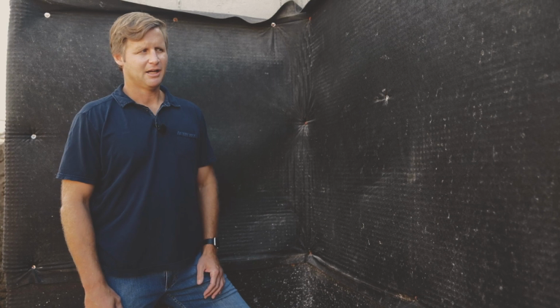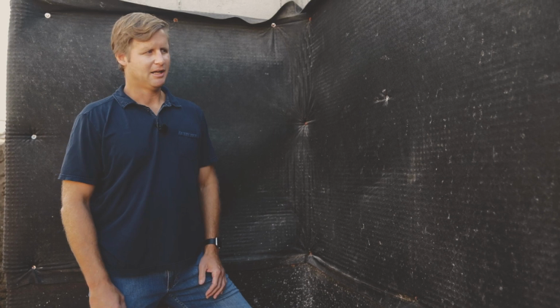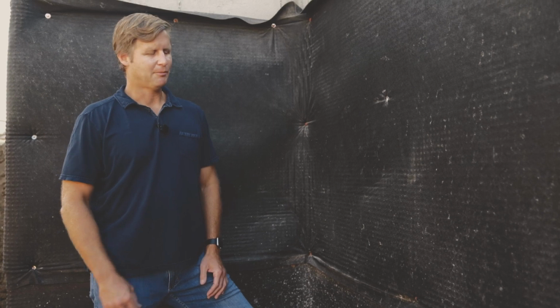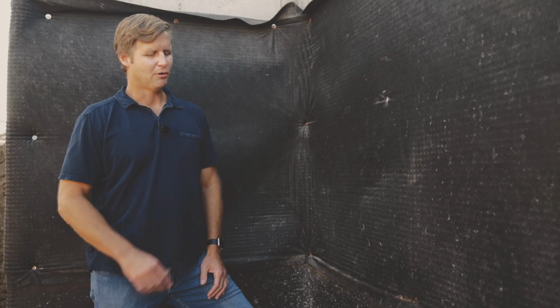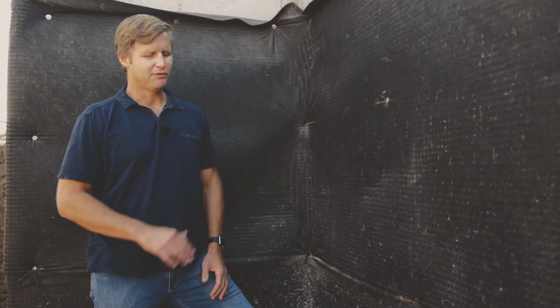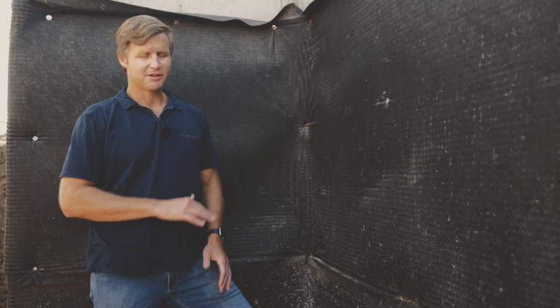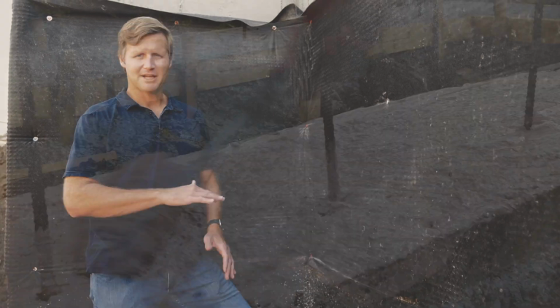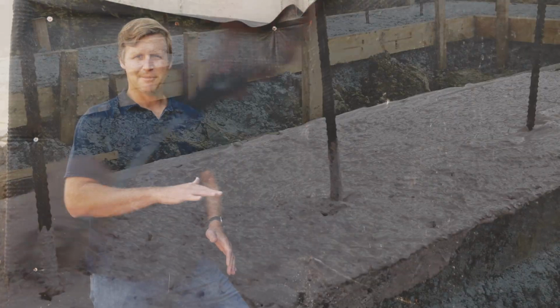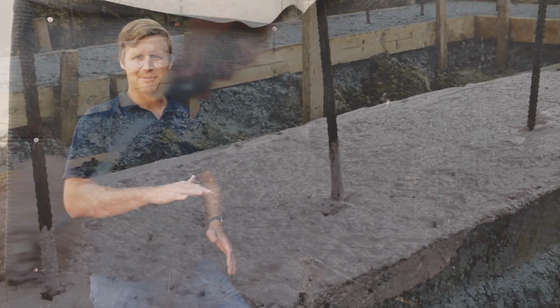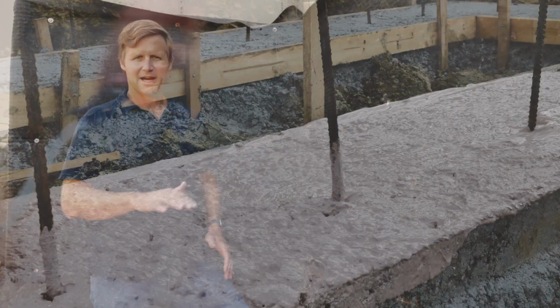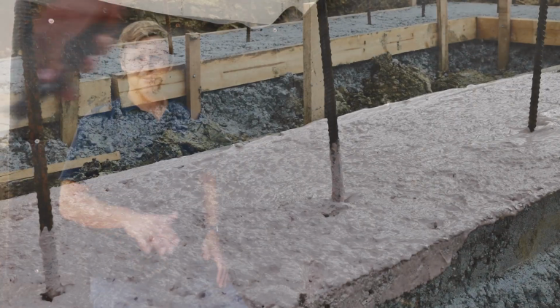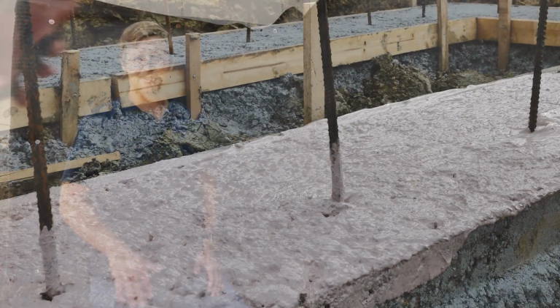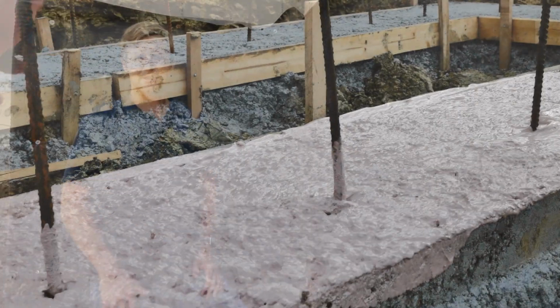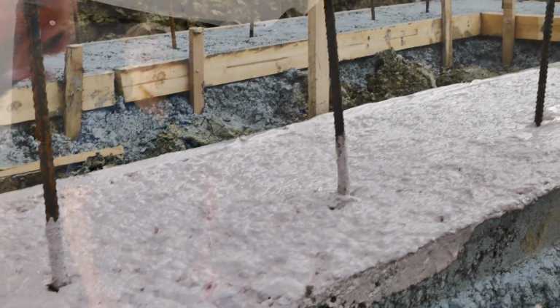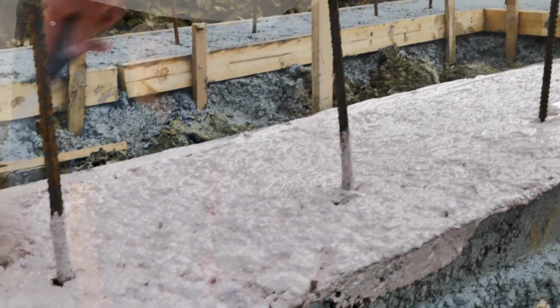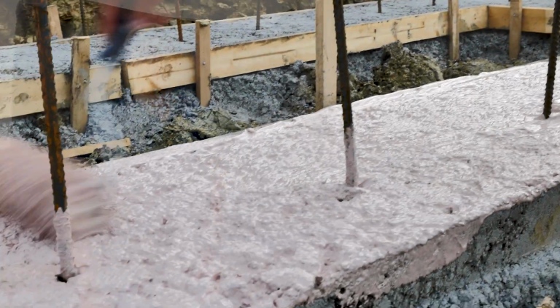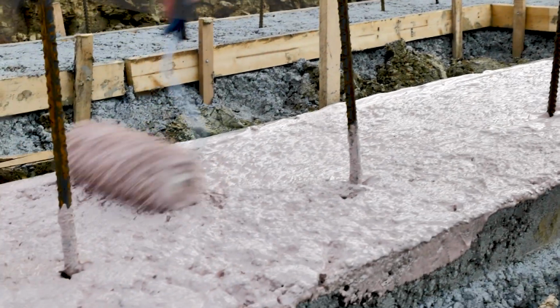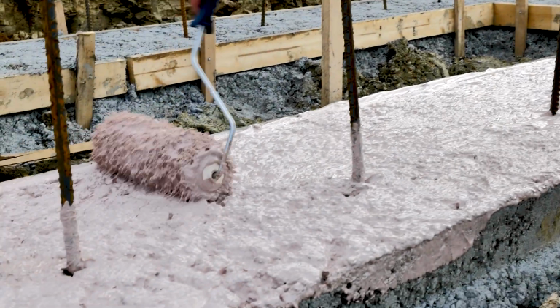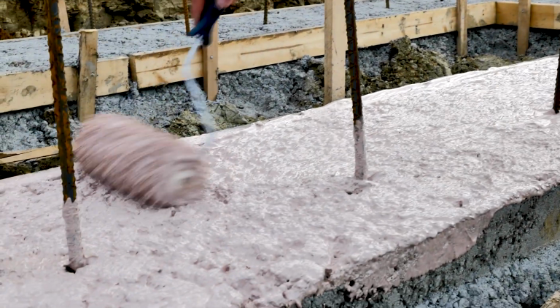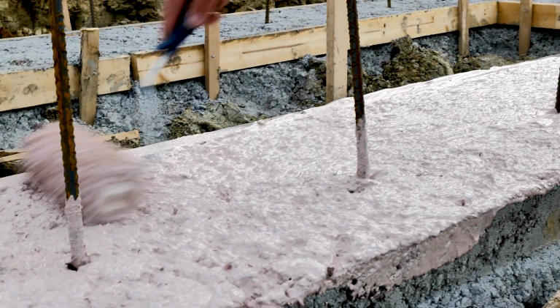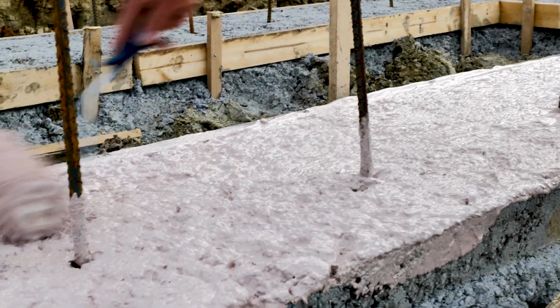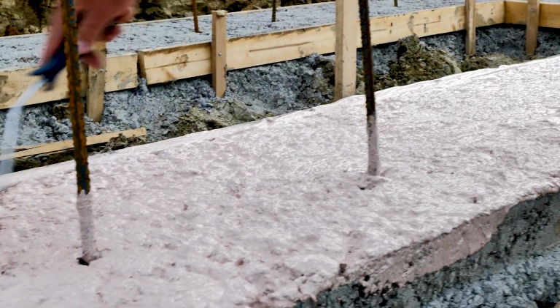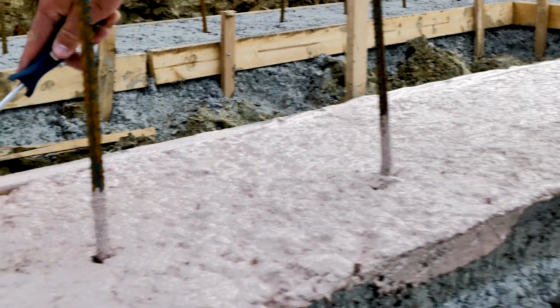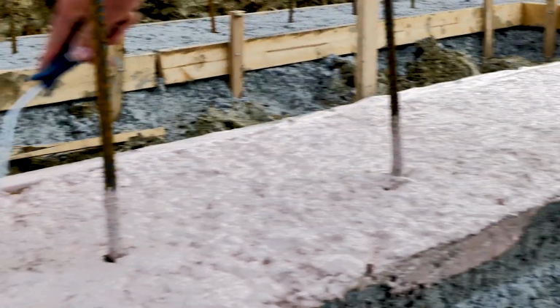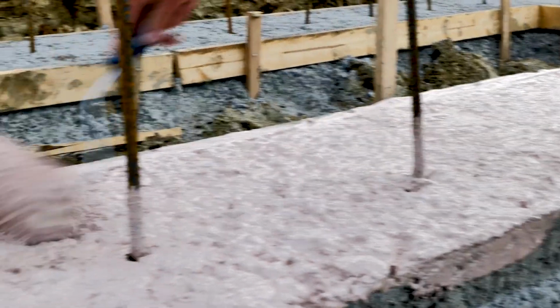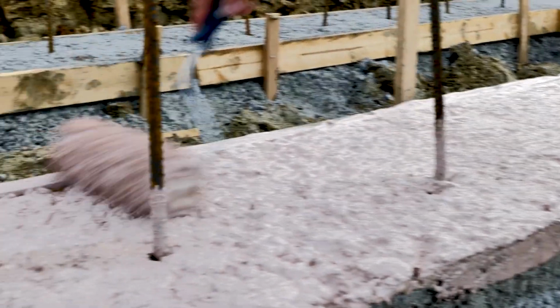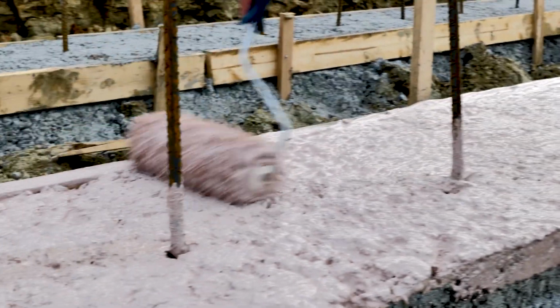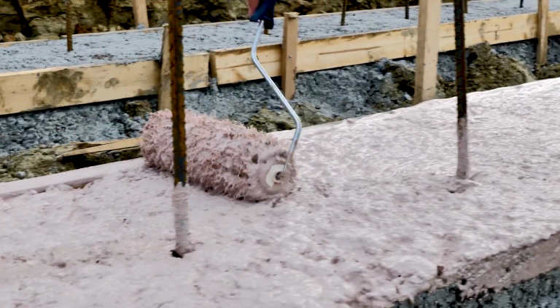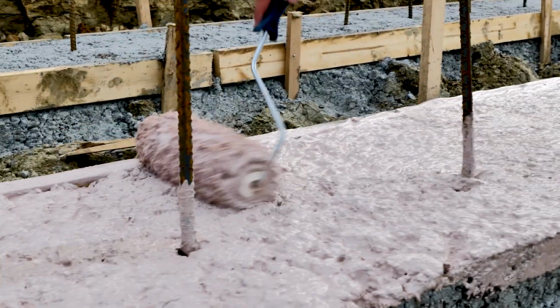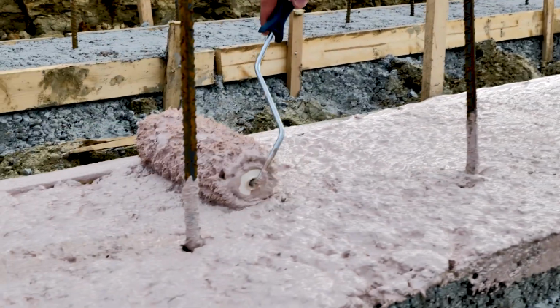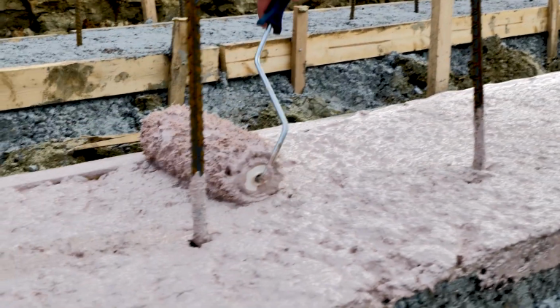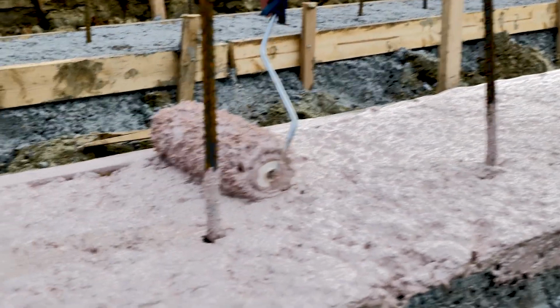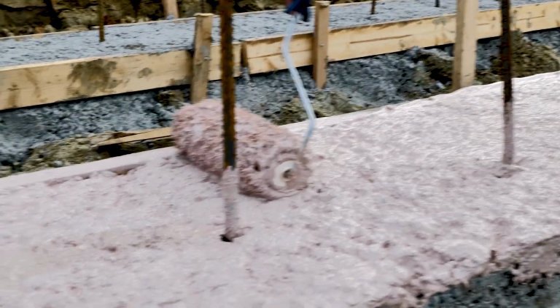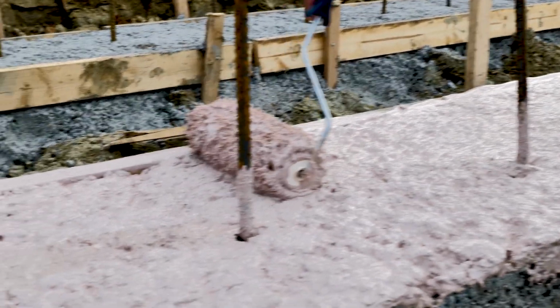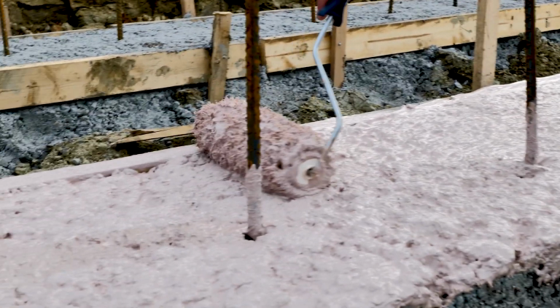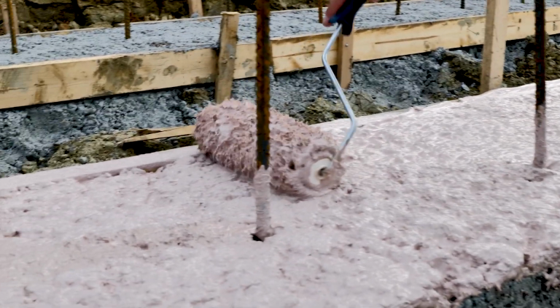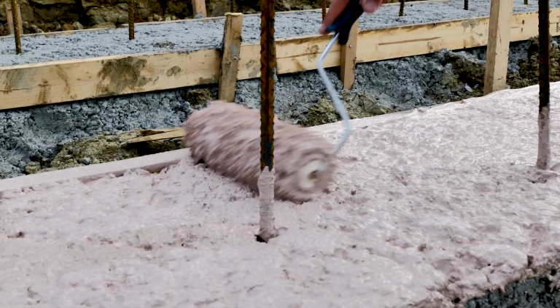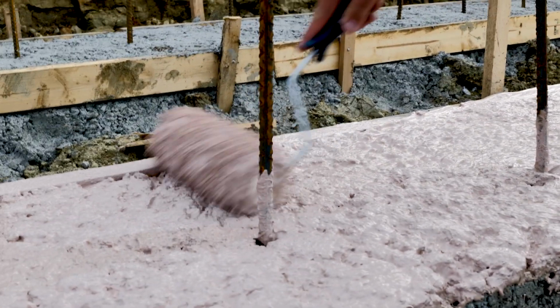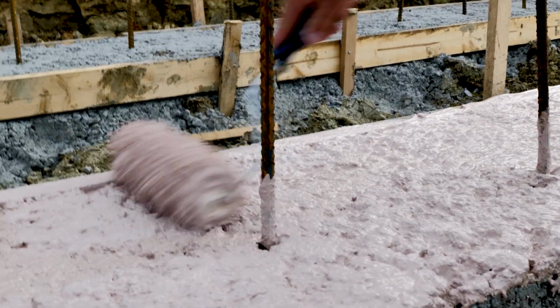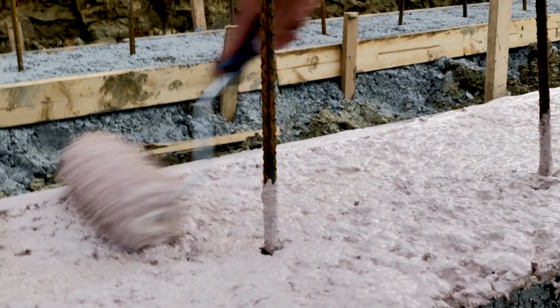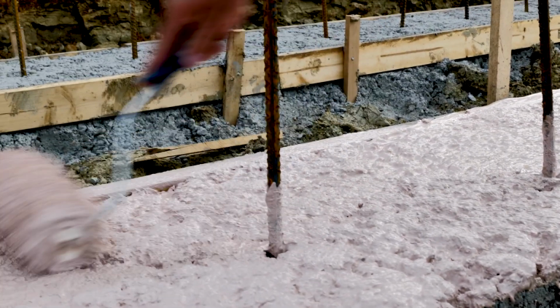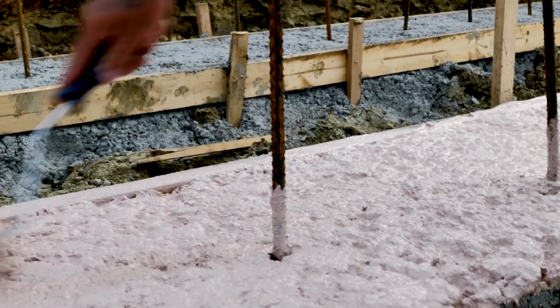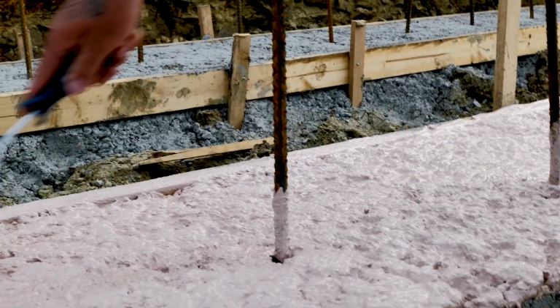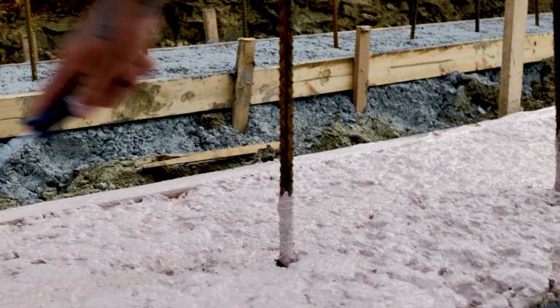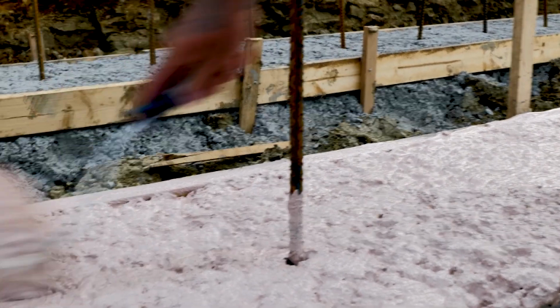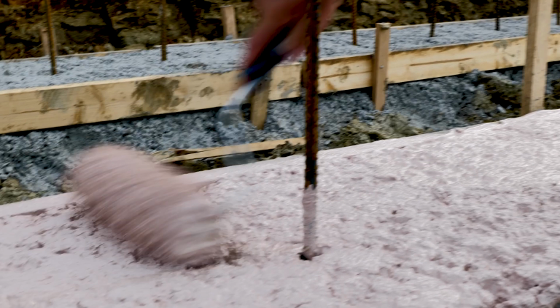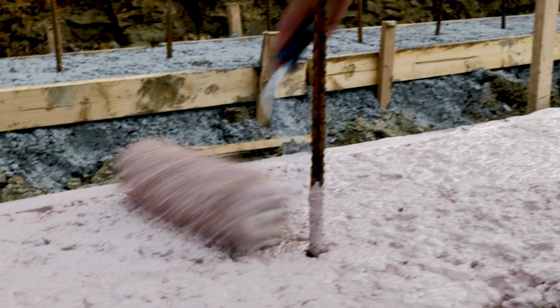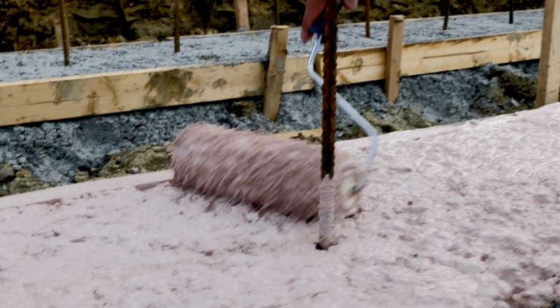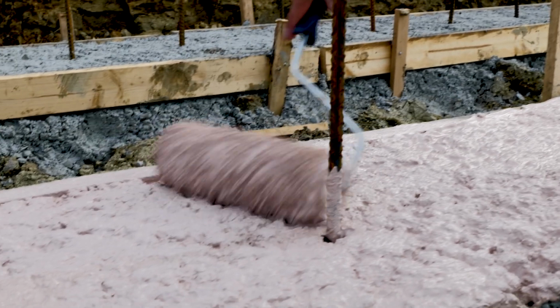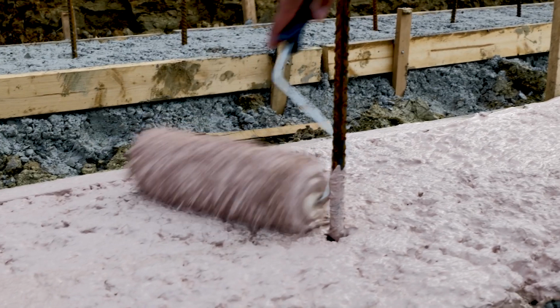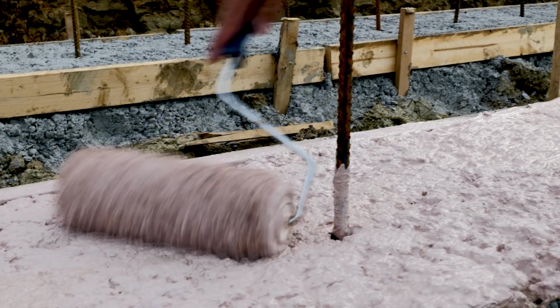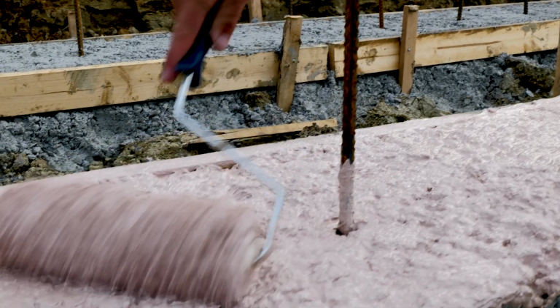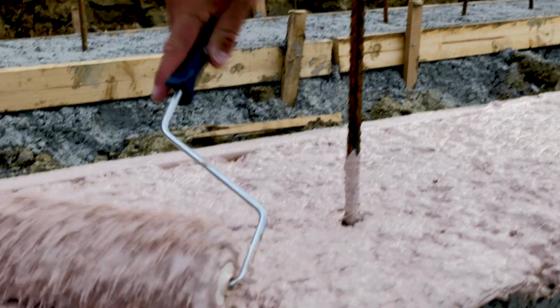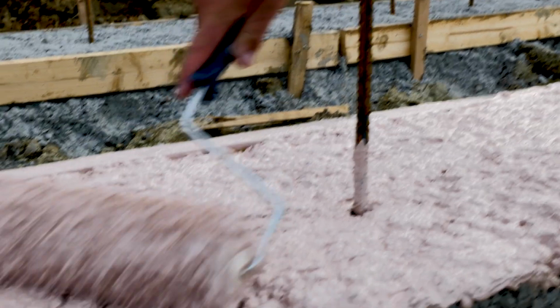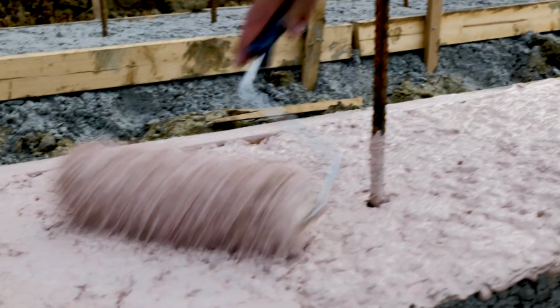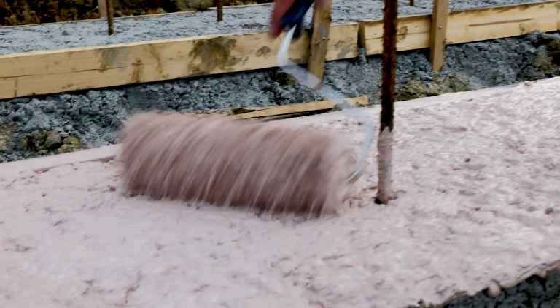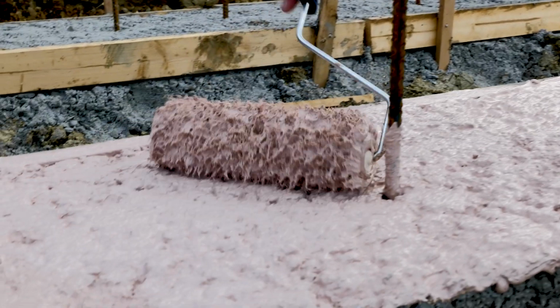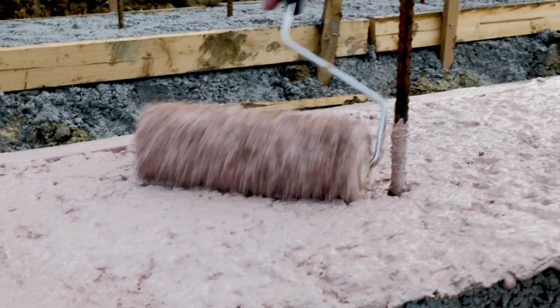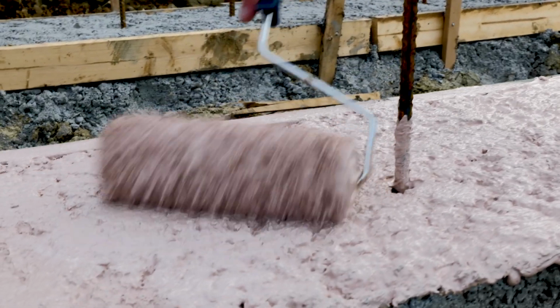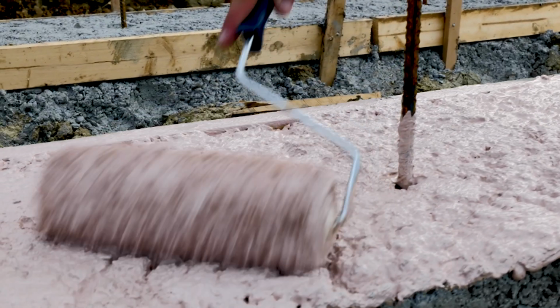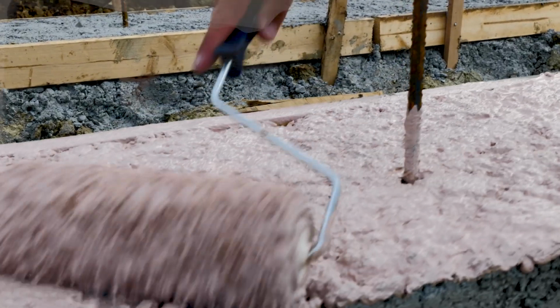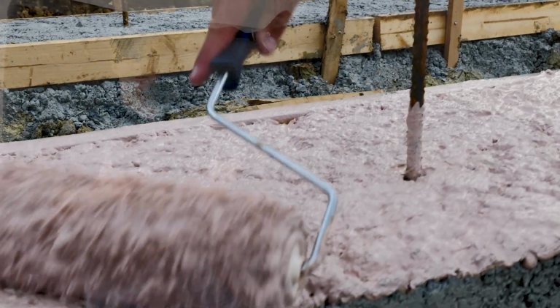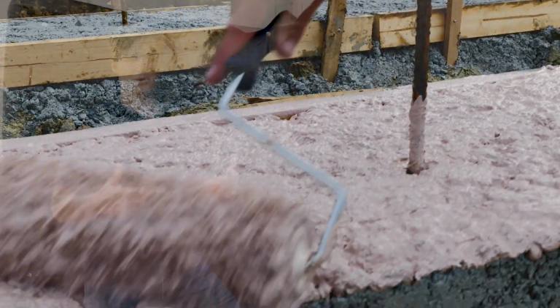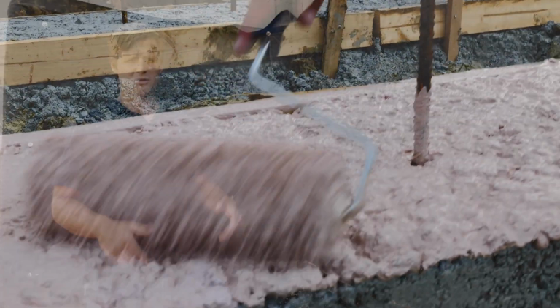Over the top of that we did install a vapor barrier to prevent wicking from the footing up to the foundation wall.